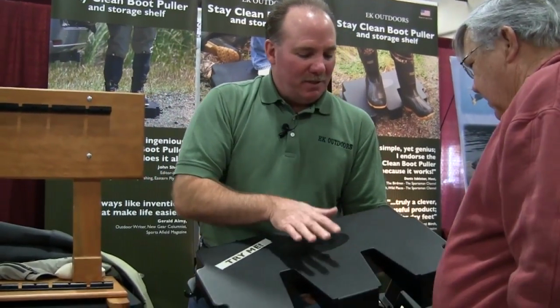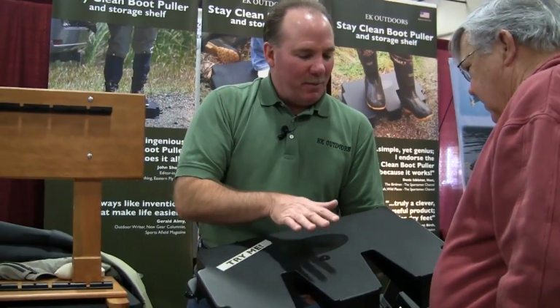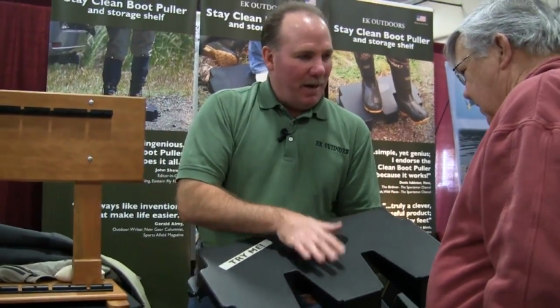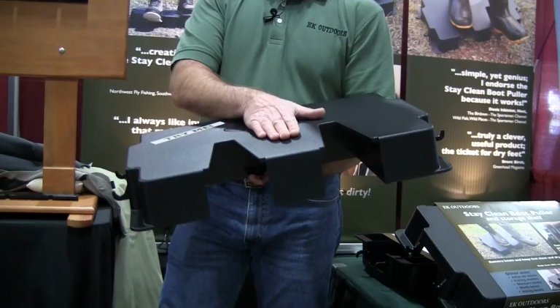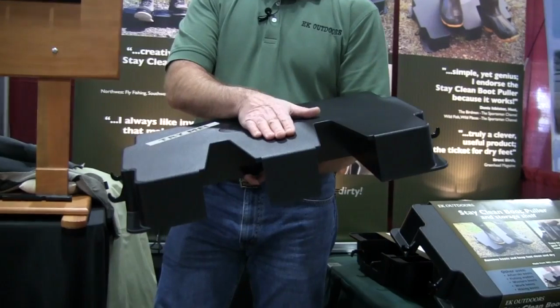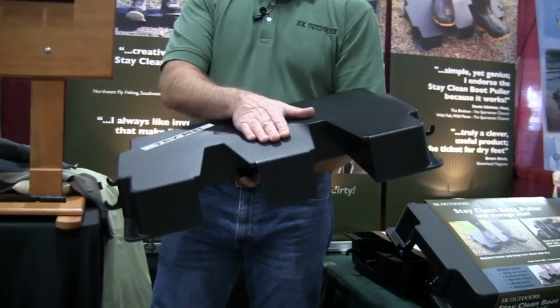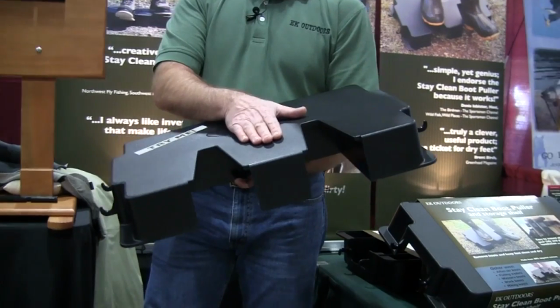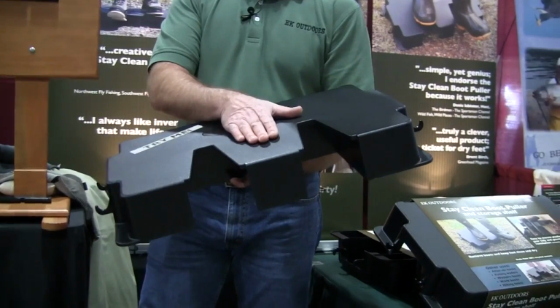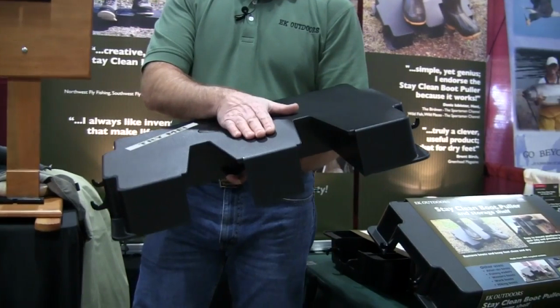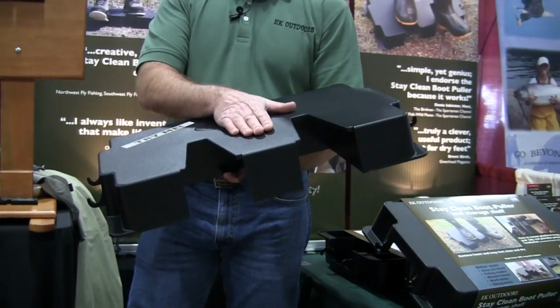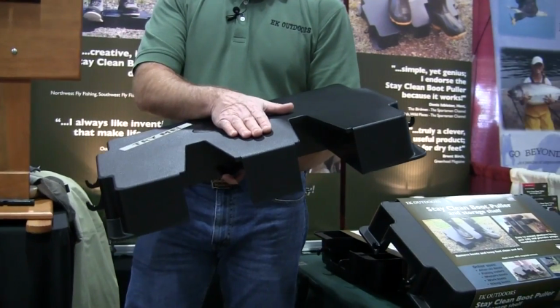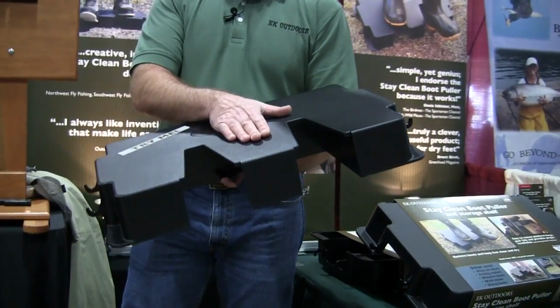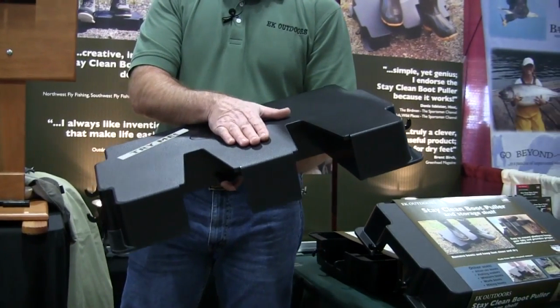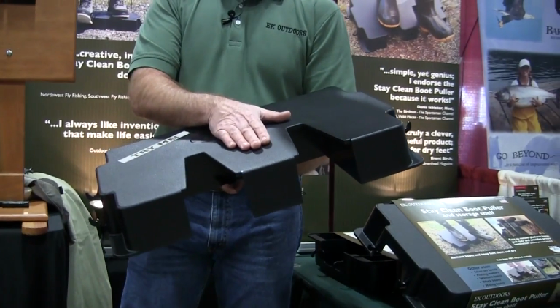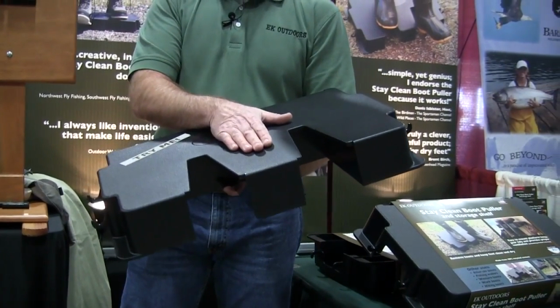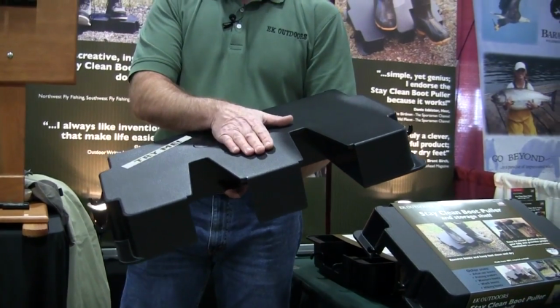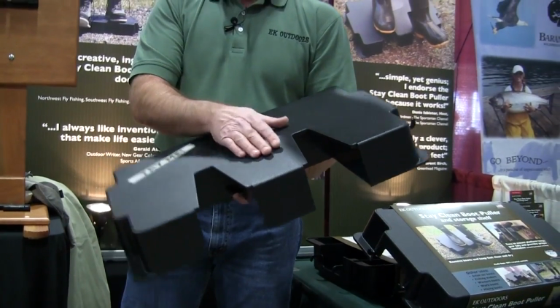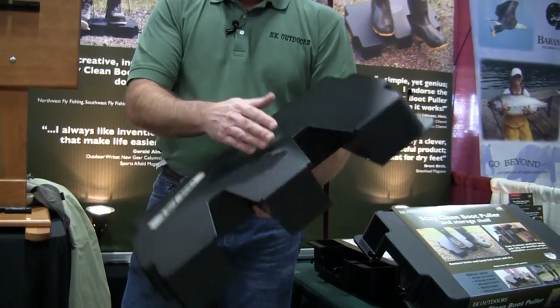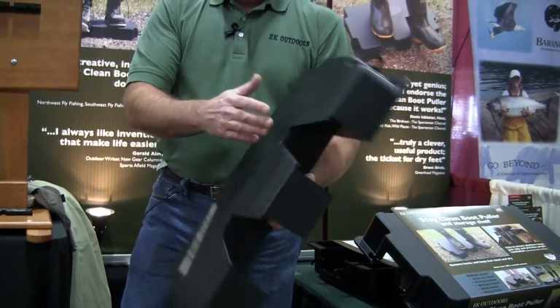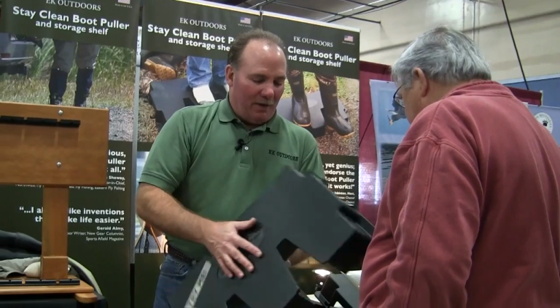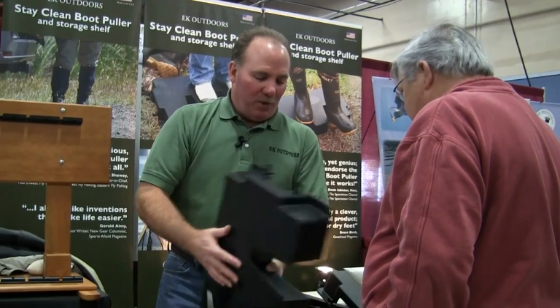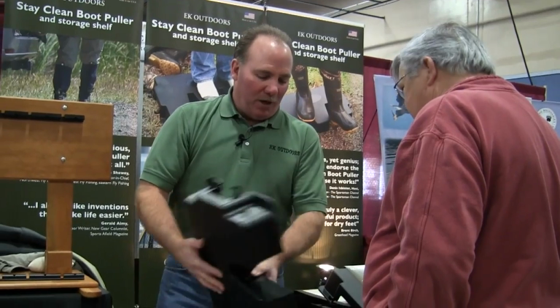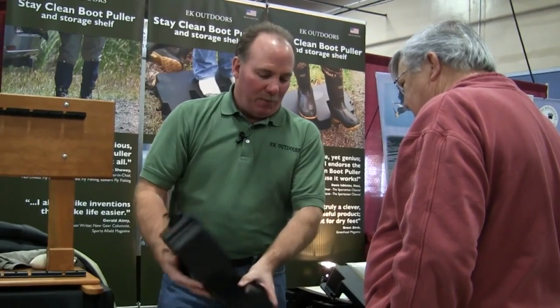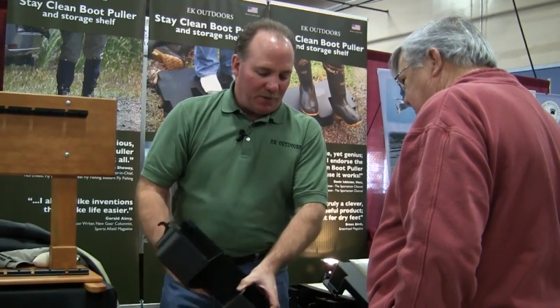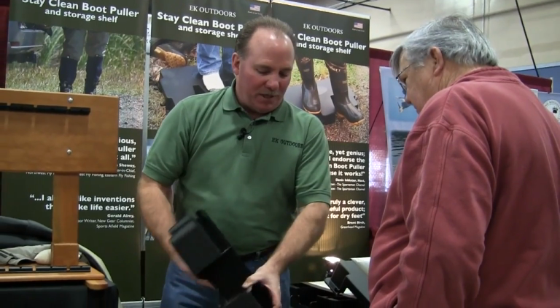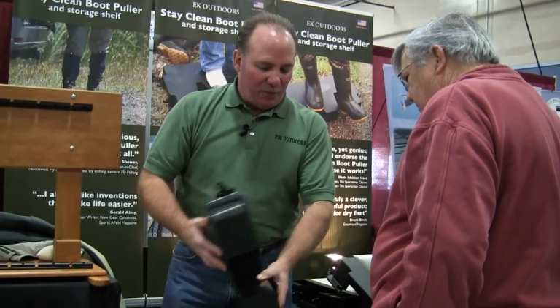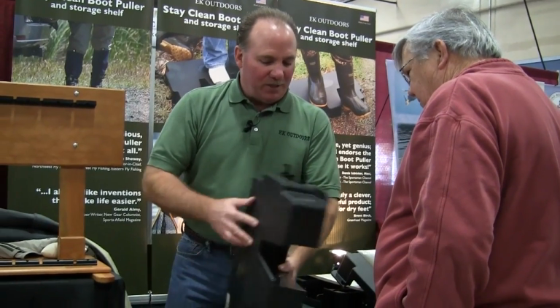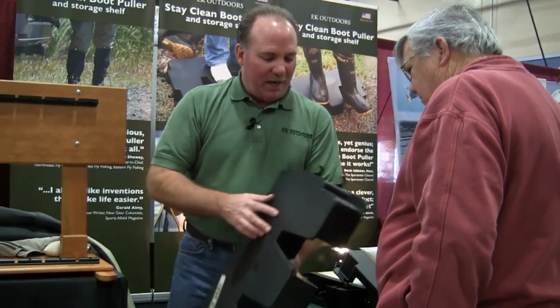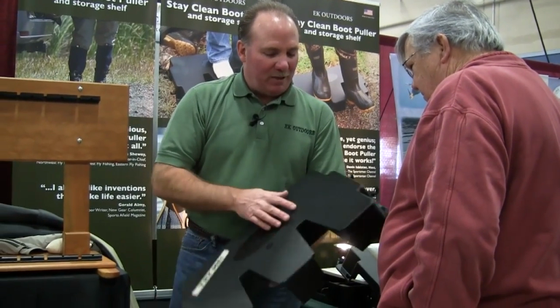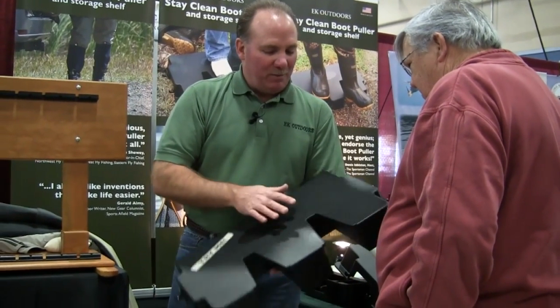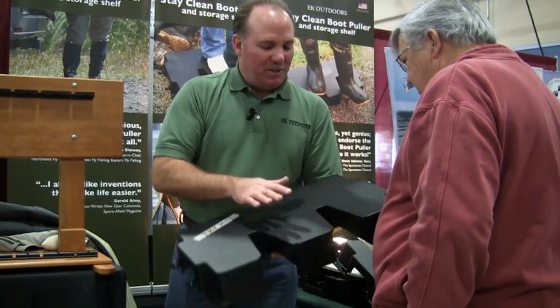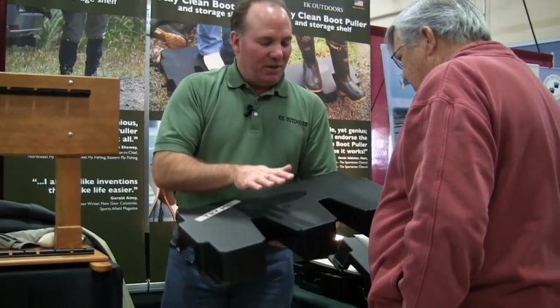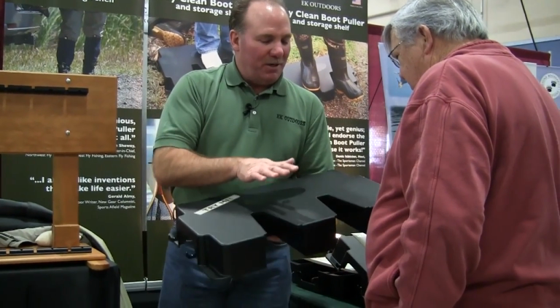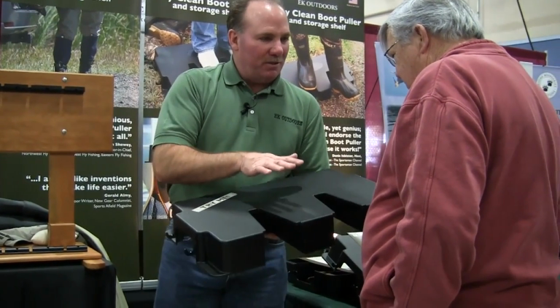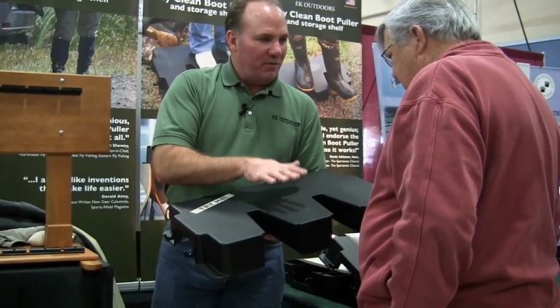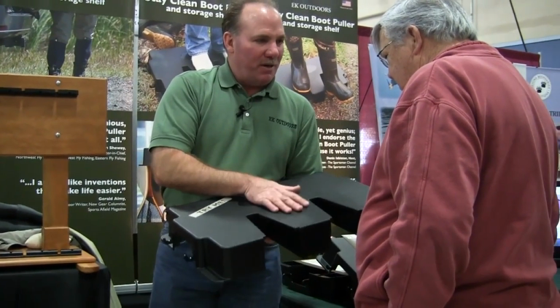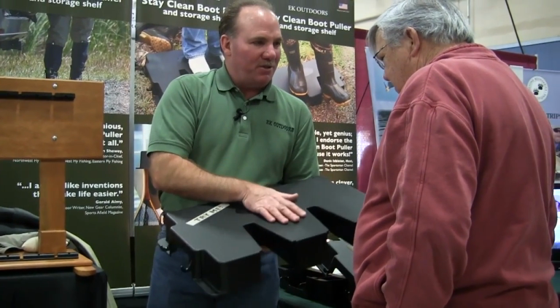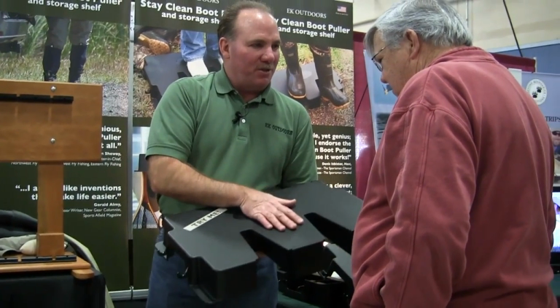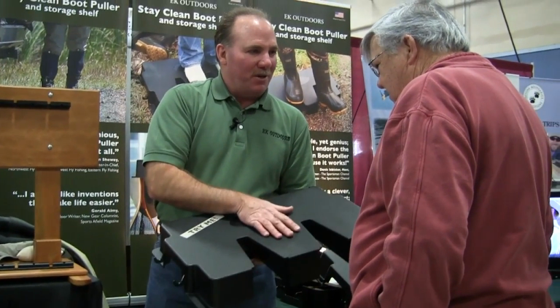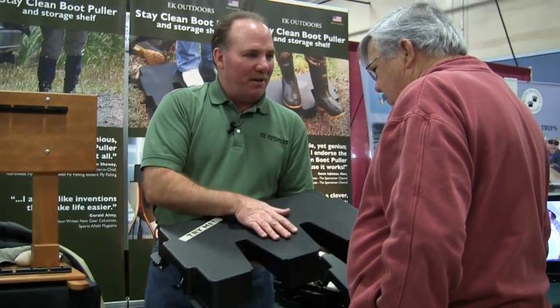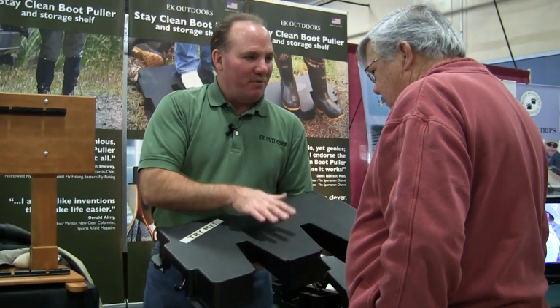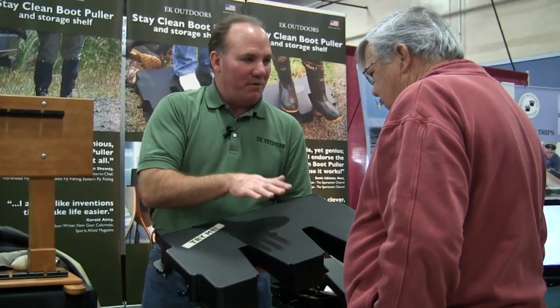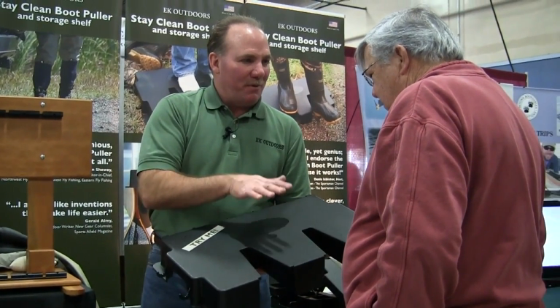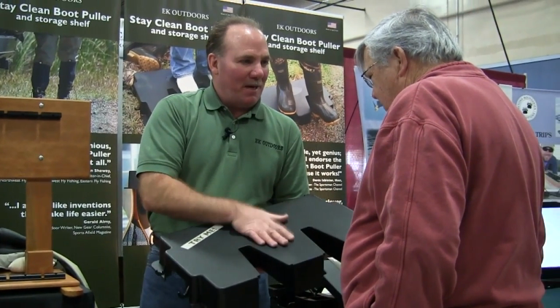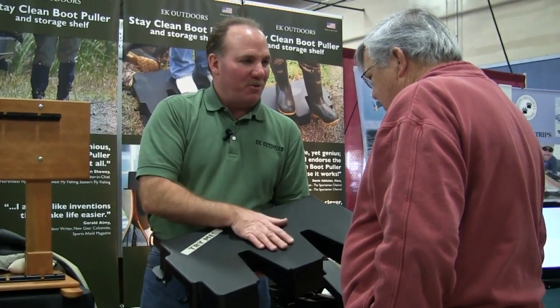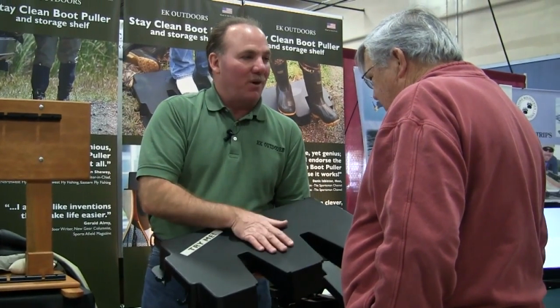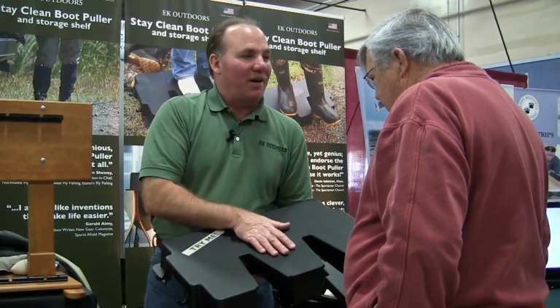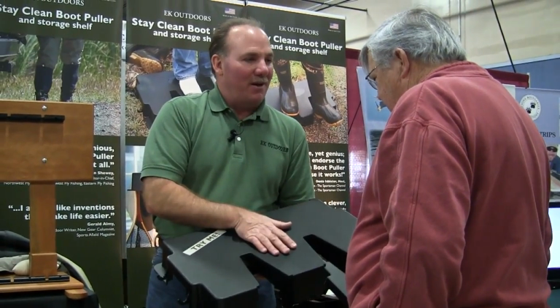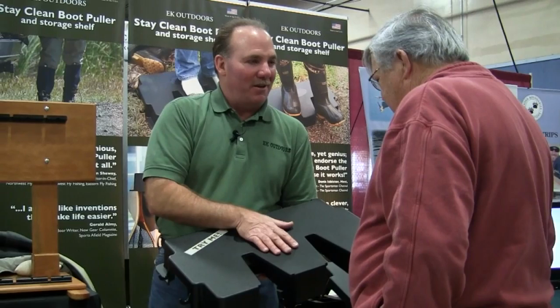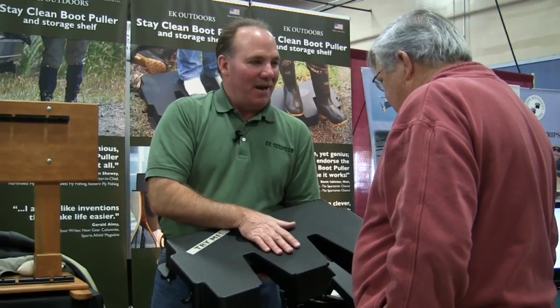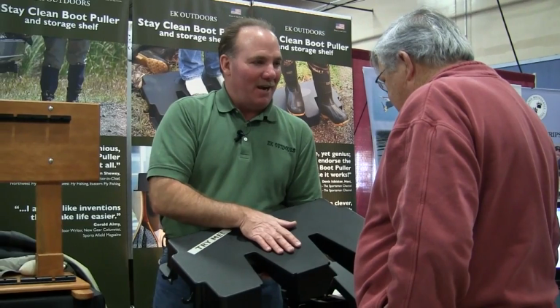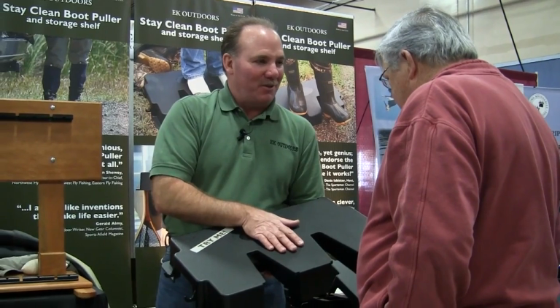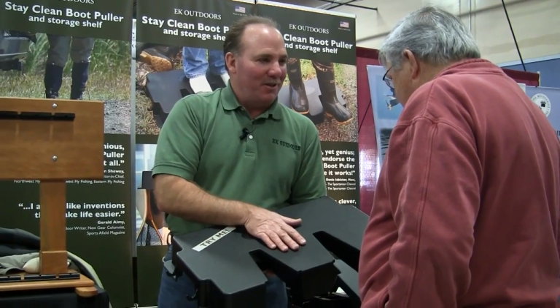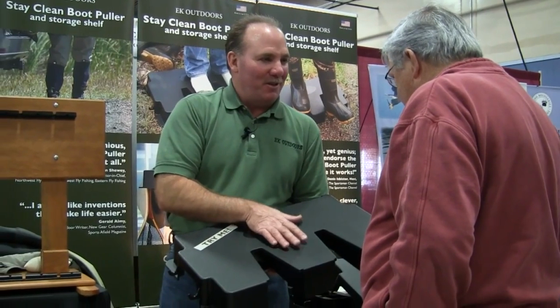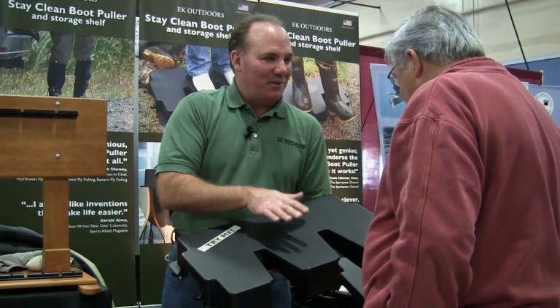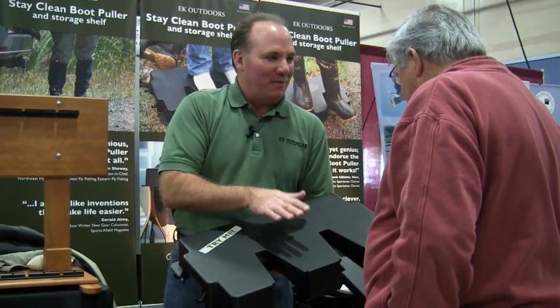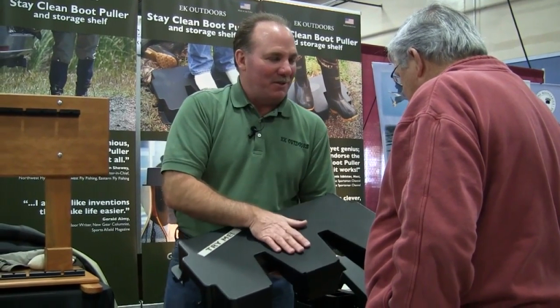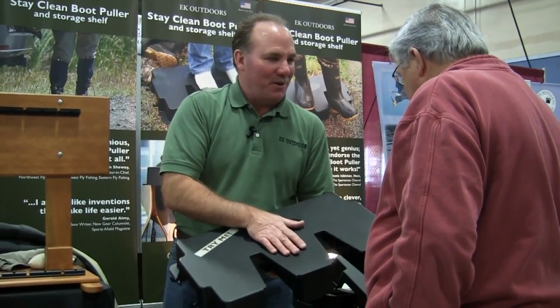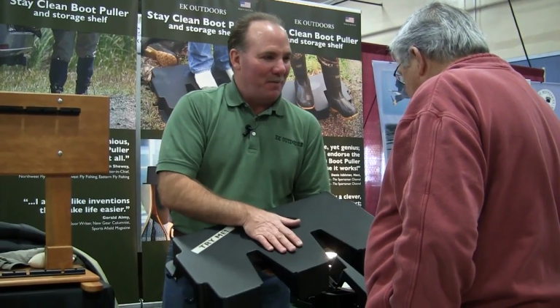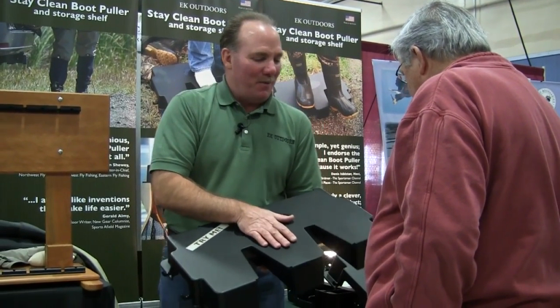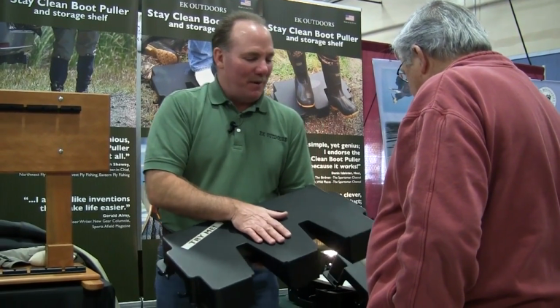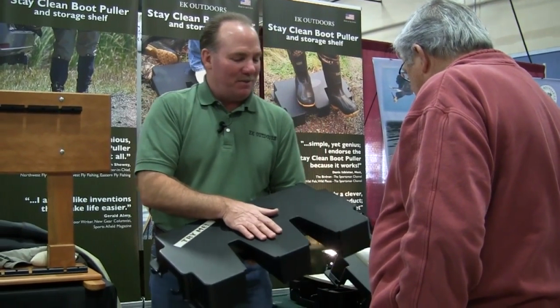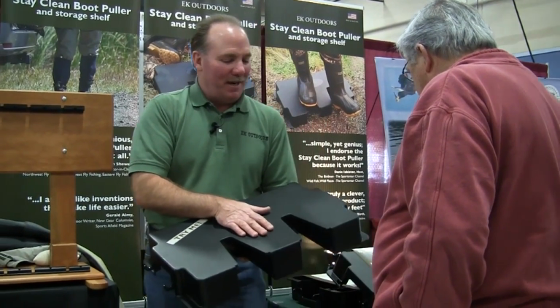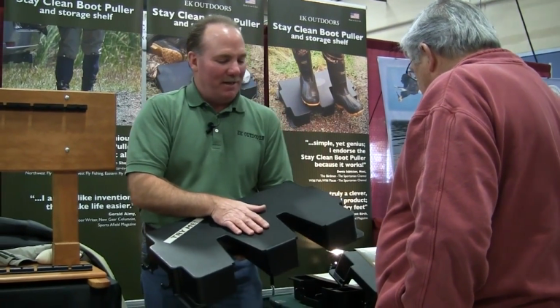It's made in the United States out of 100% recycled material. It's very sturdy — I've driven my truck on it, actually. There's a picture on my website.